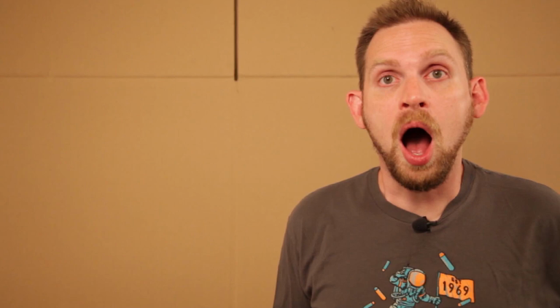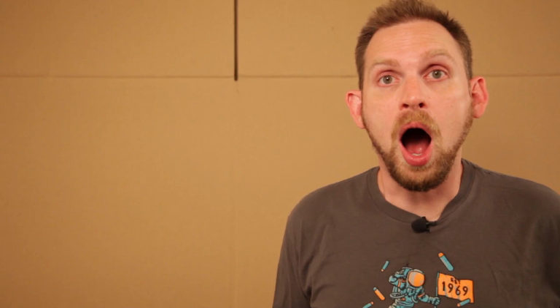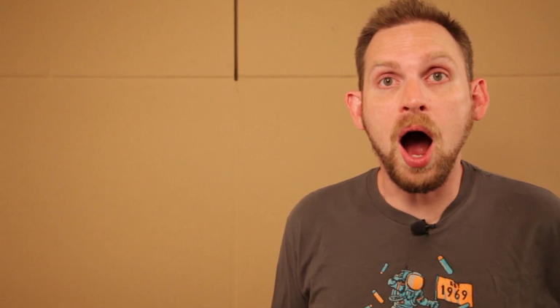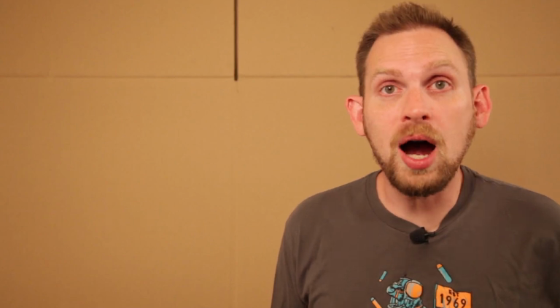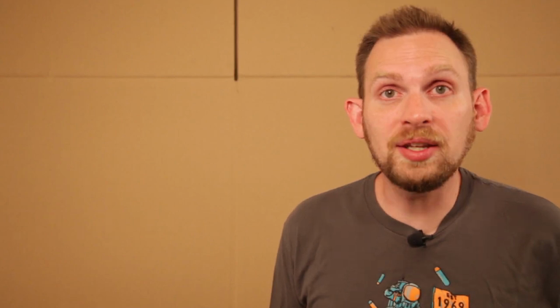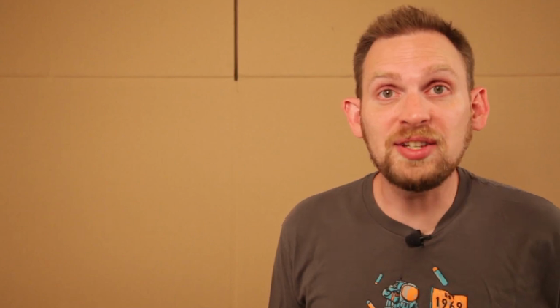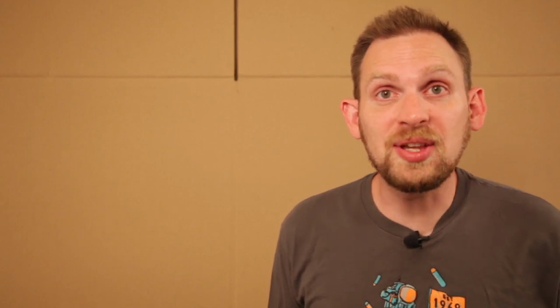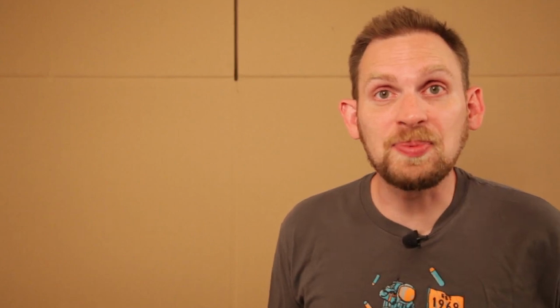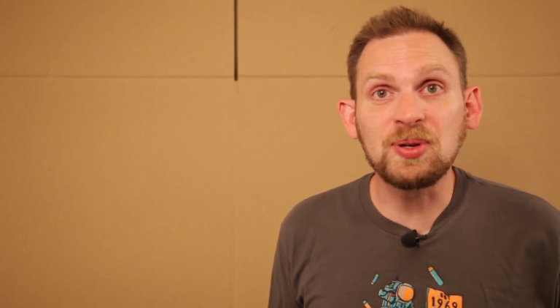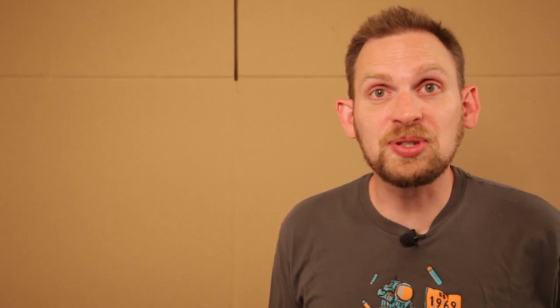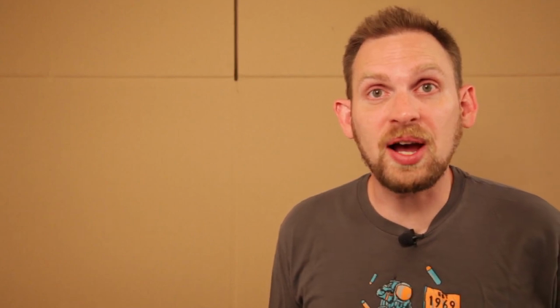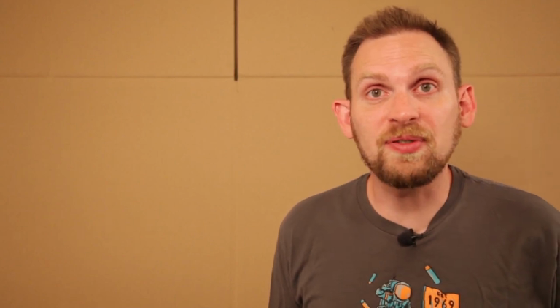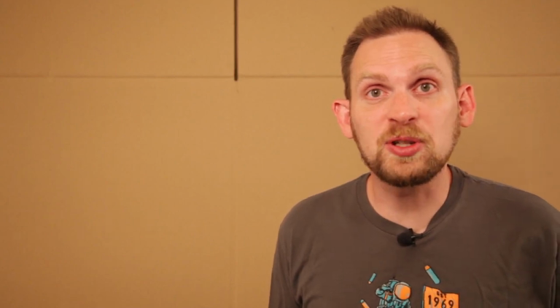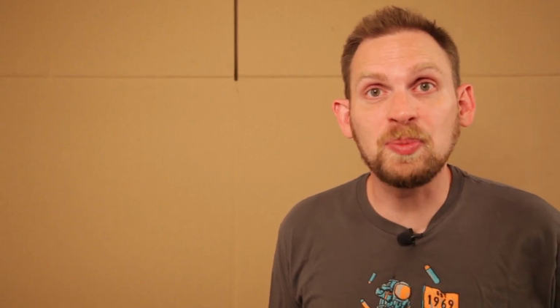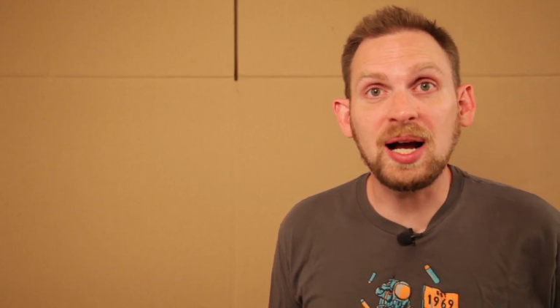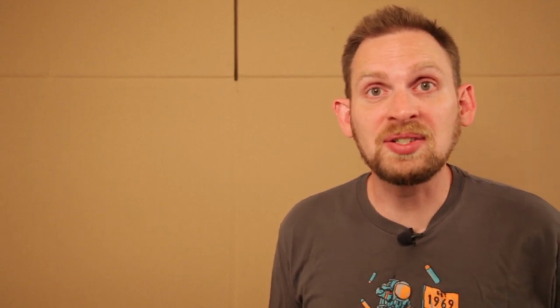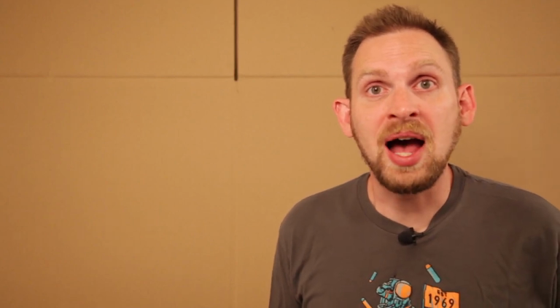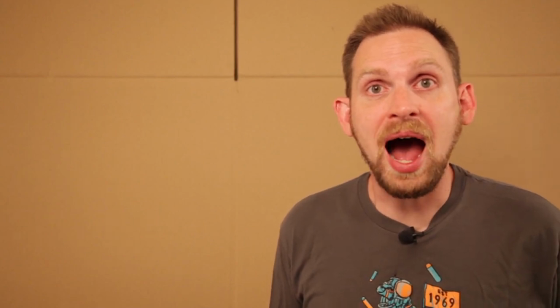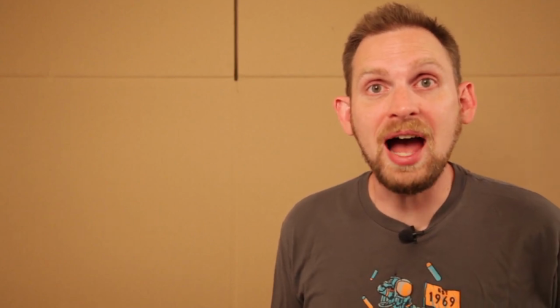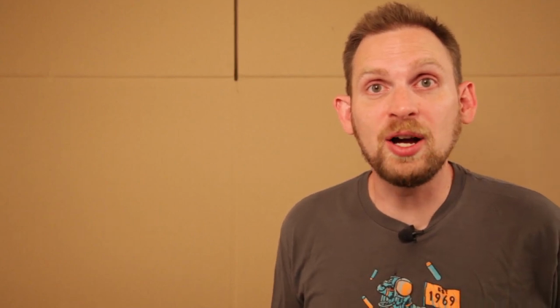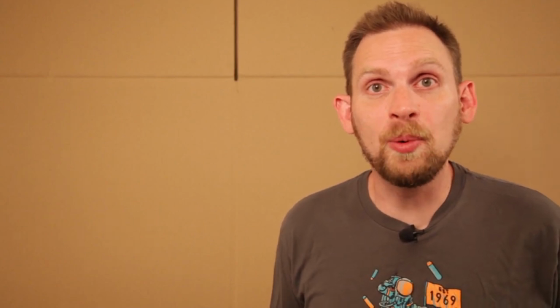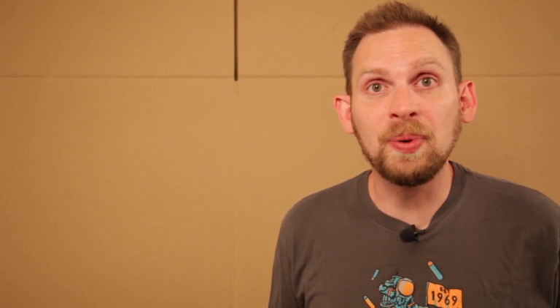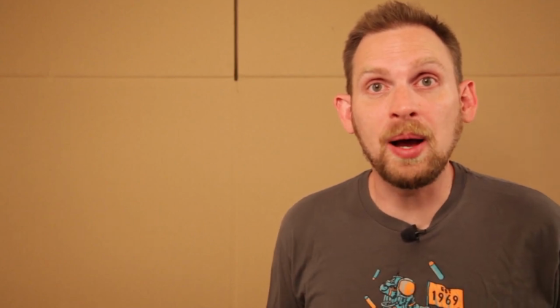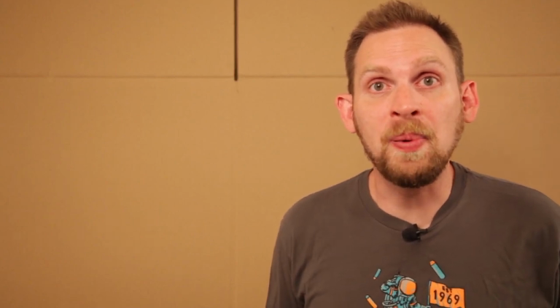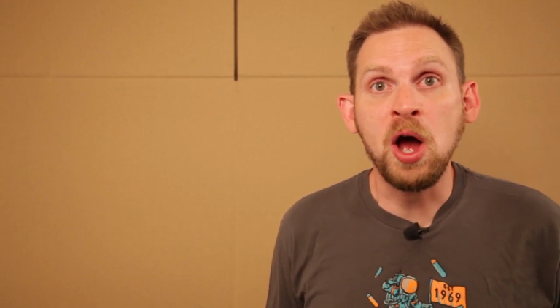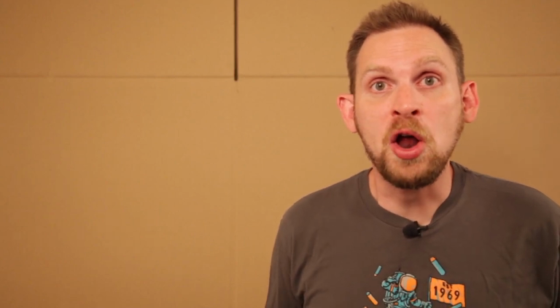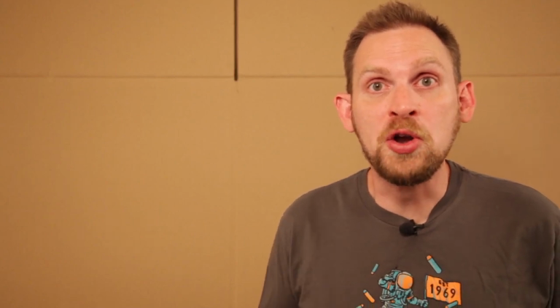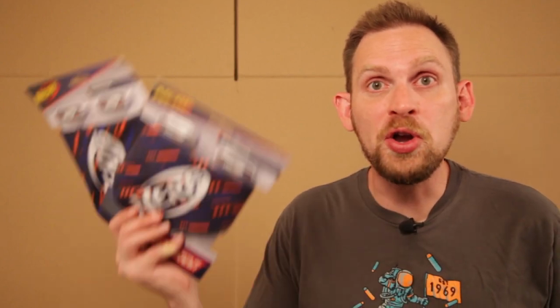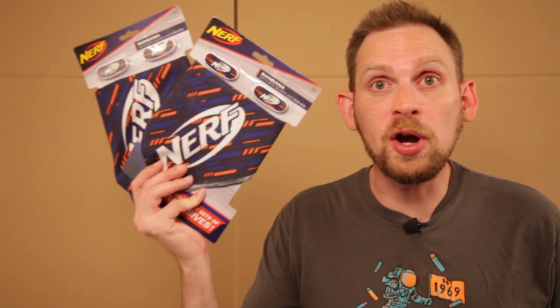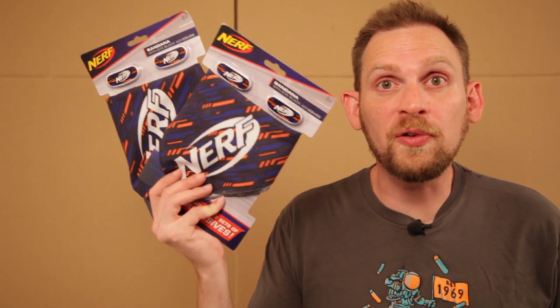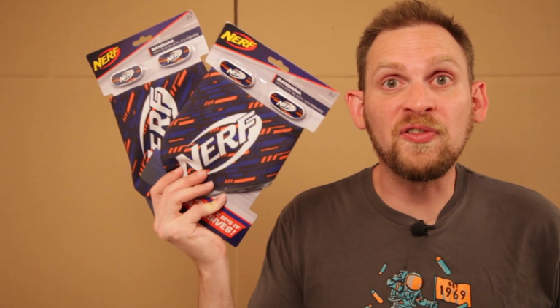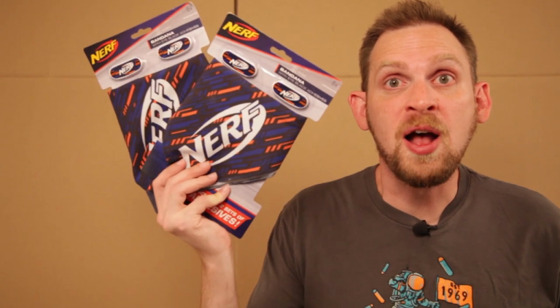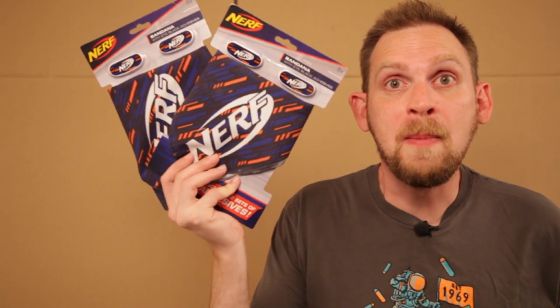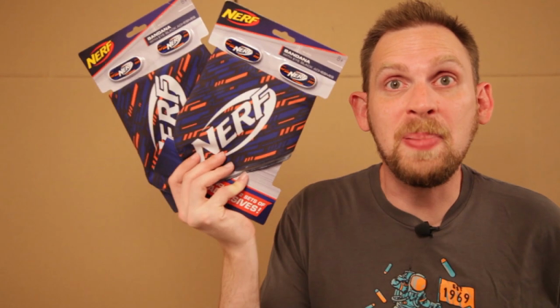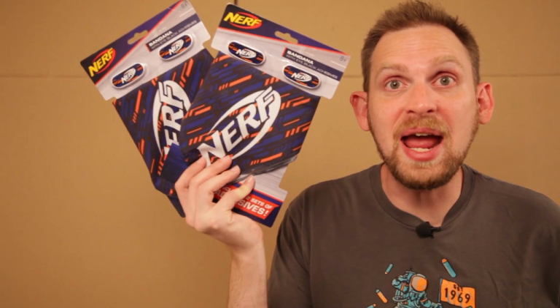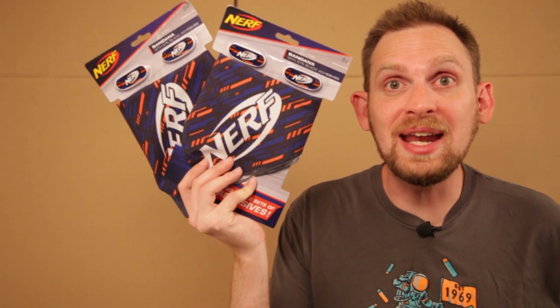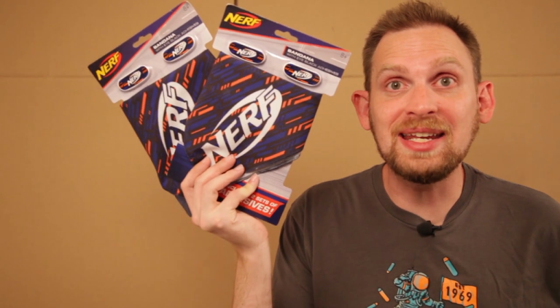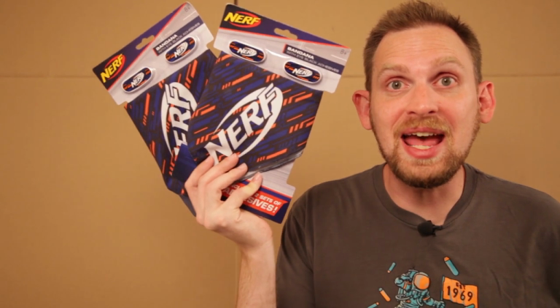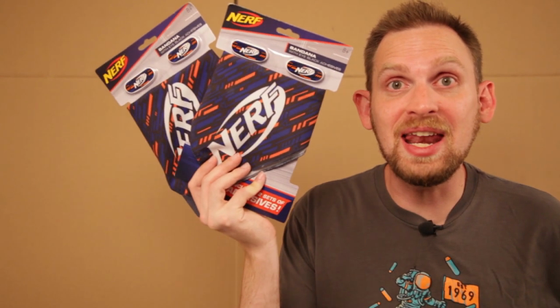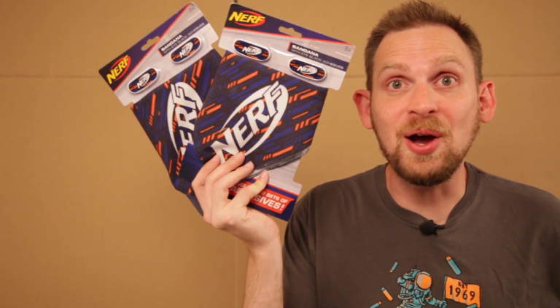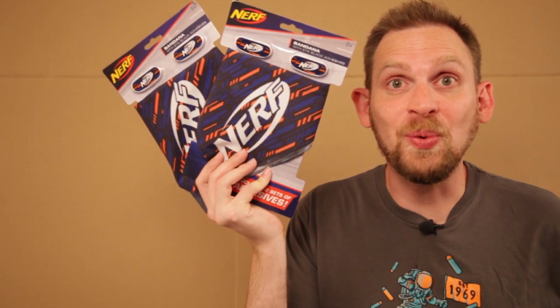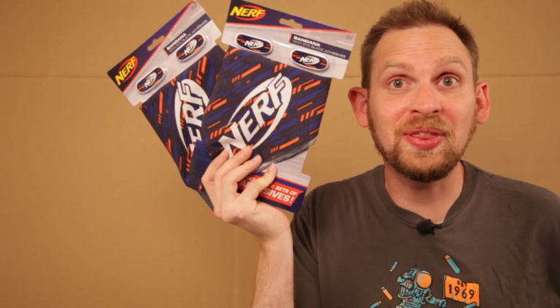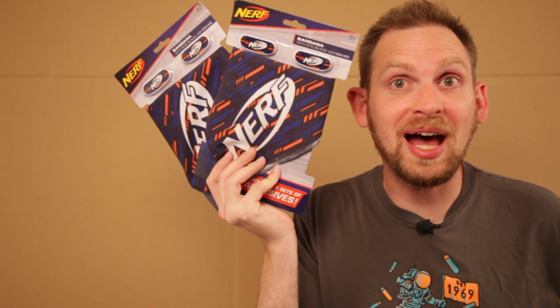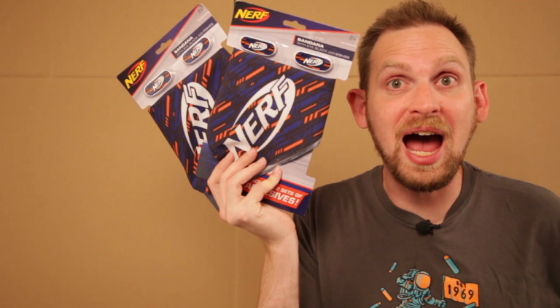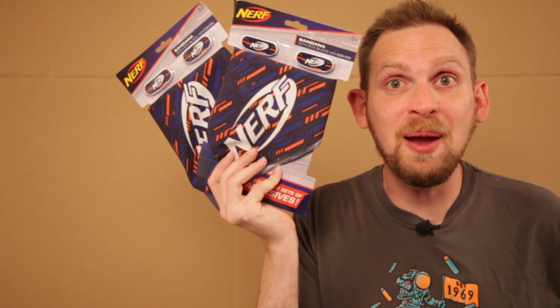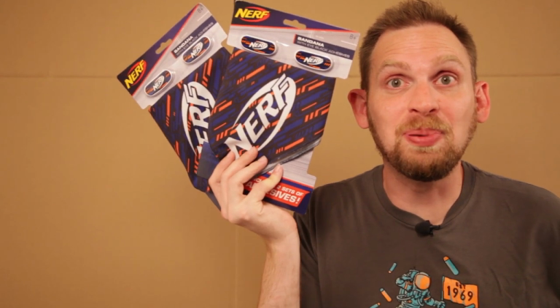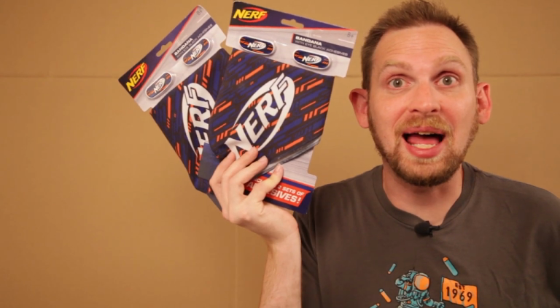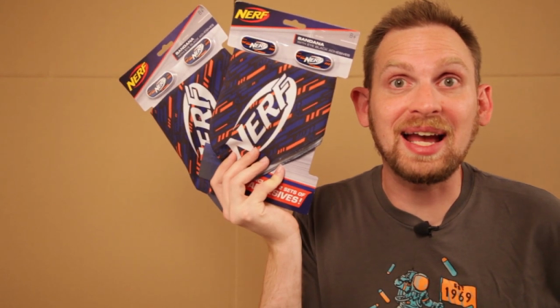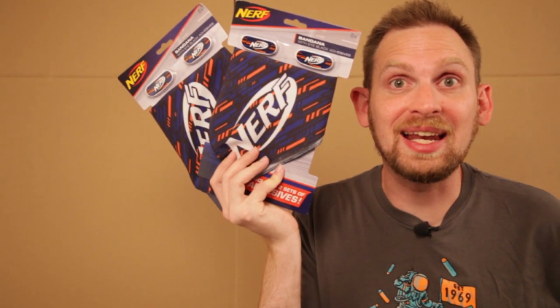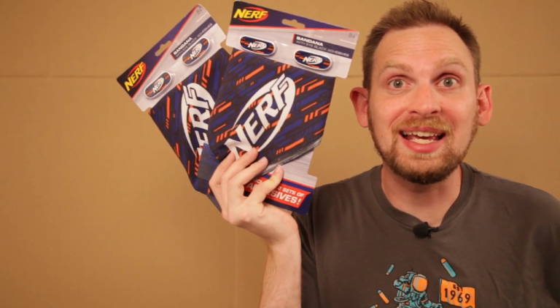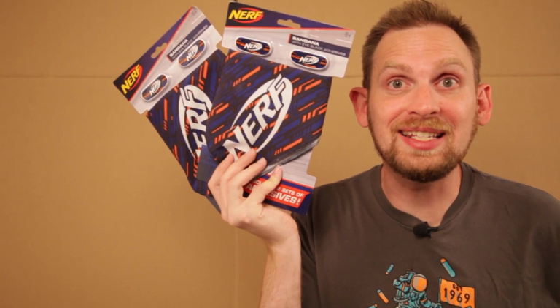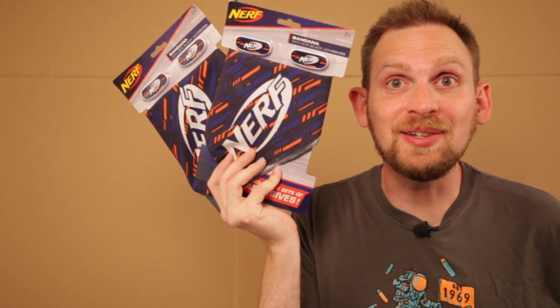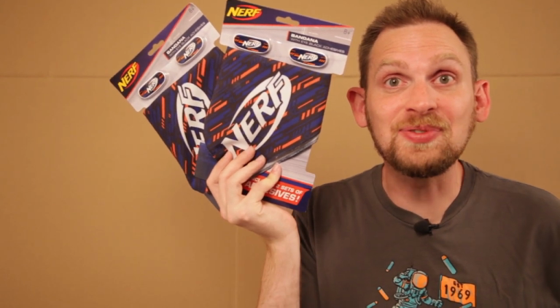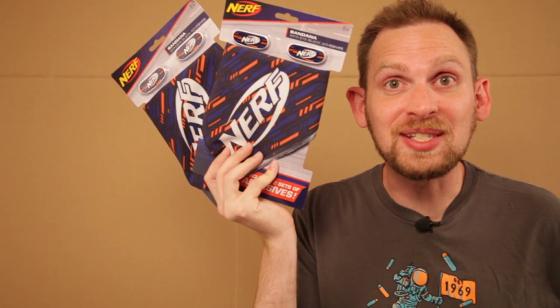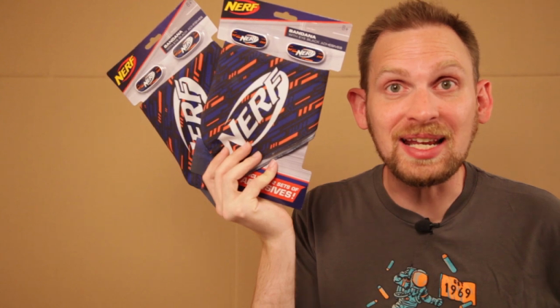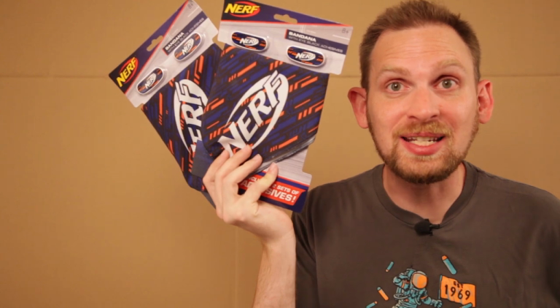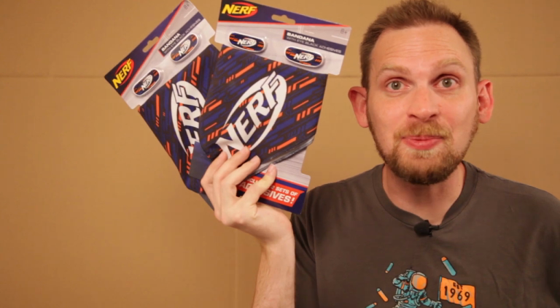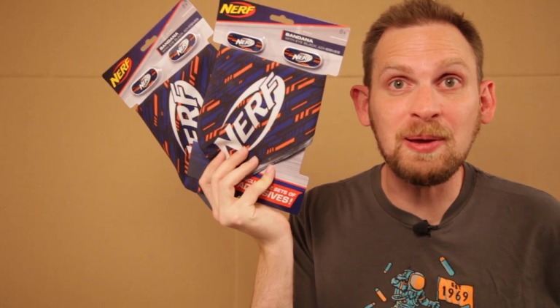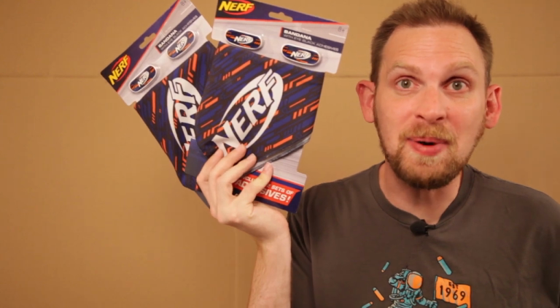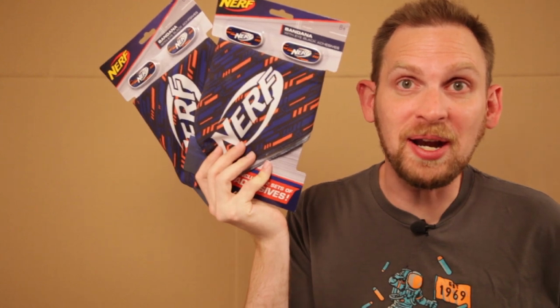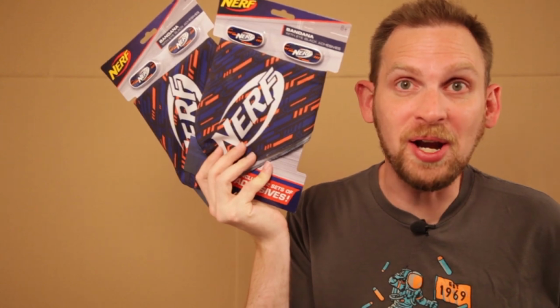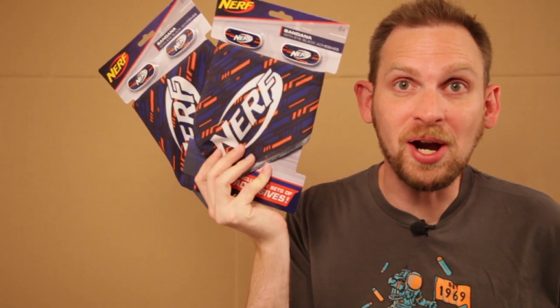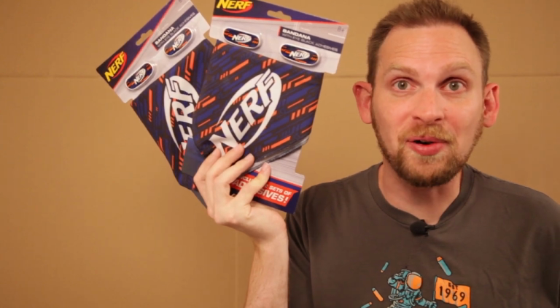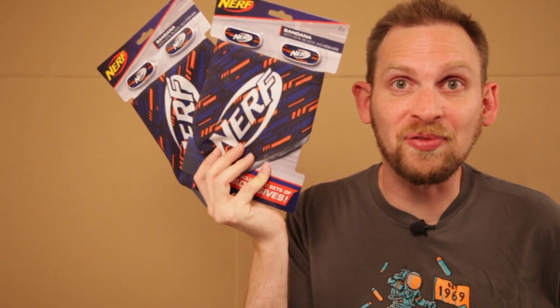On this episode of Scott vs. Box, I open up Nerf Bandana with iBlac adhesives sent to me by Nerf!